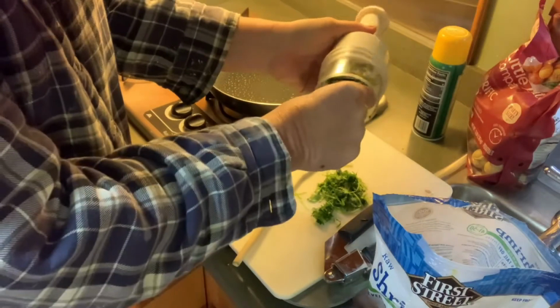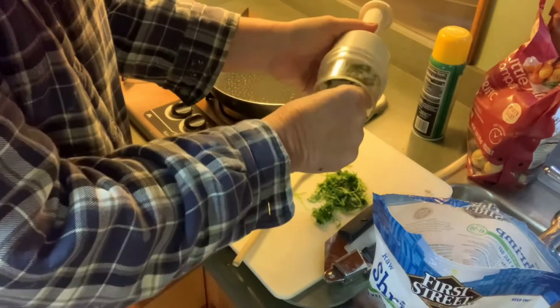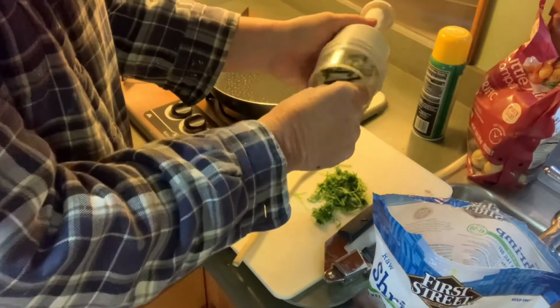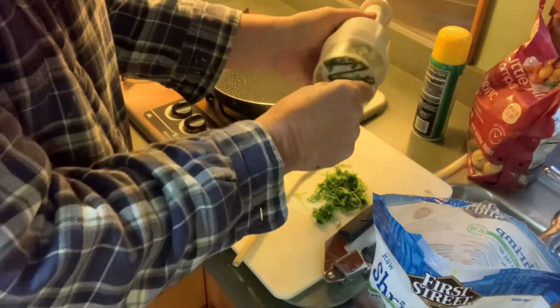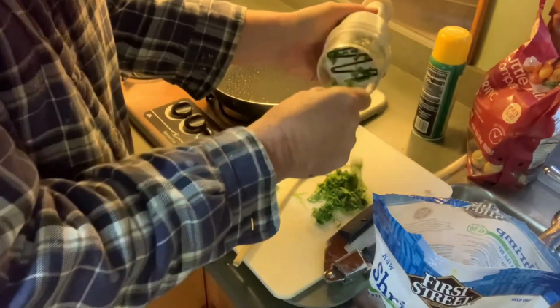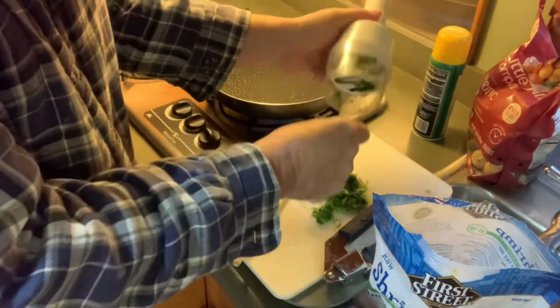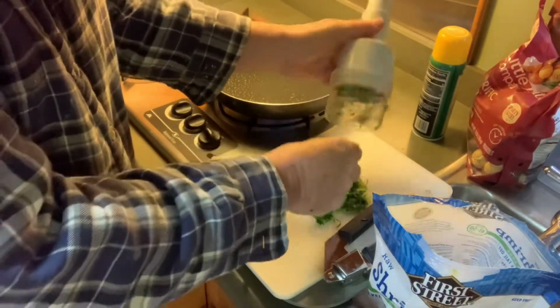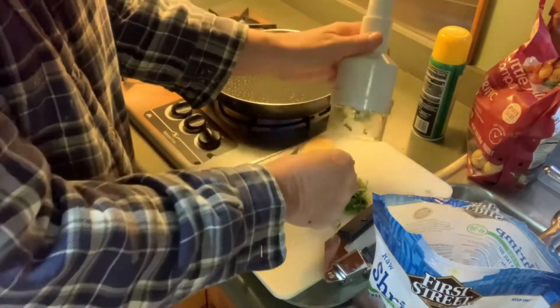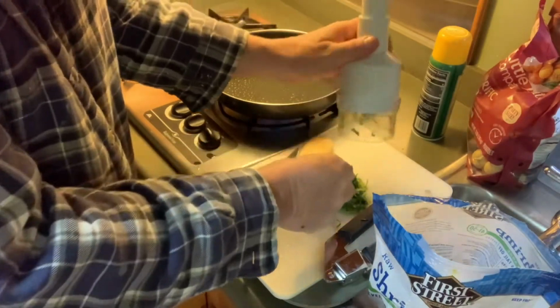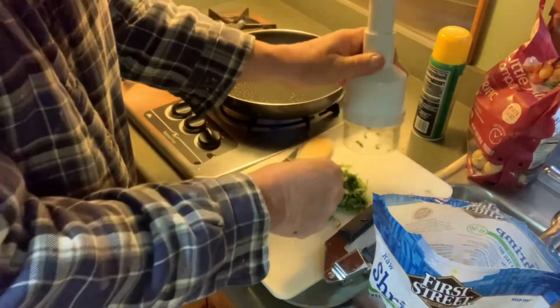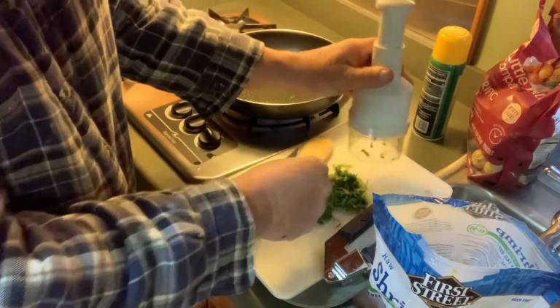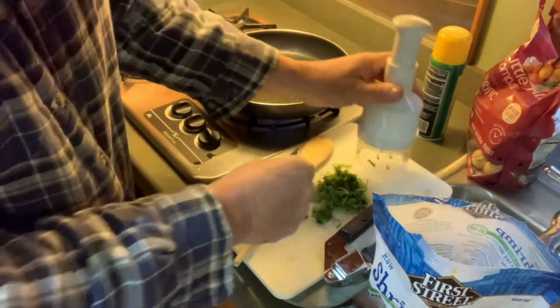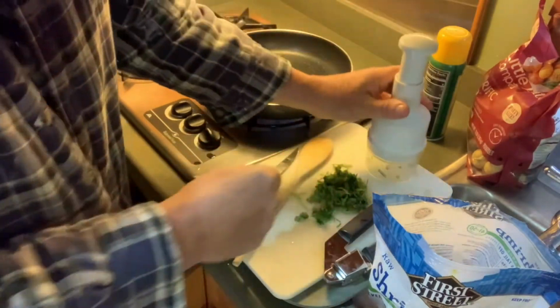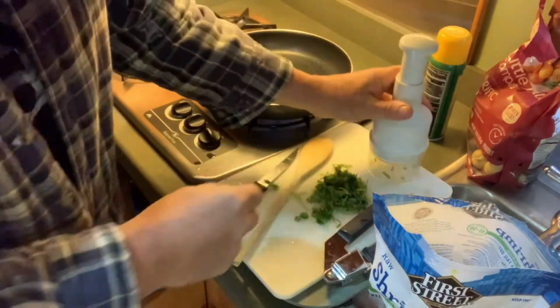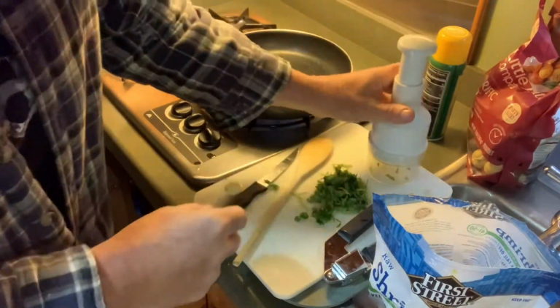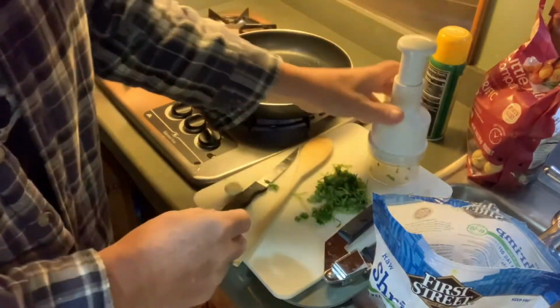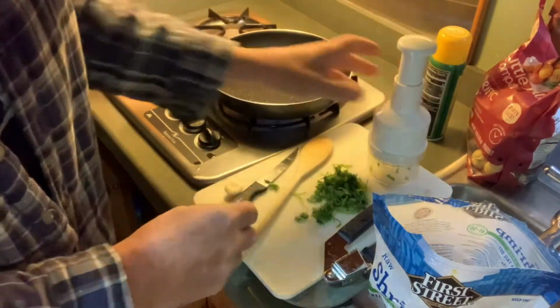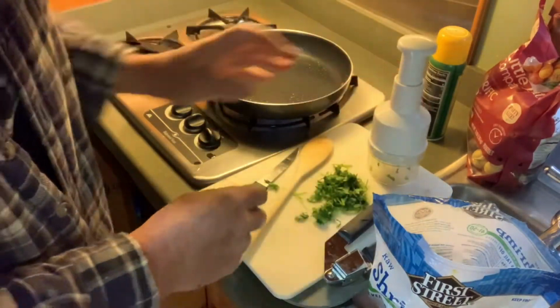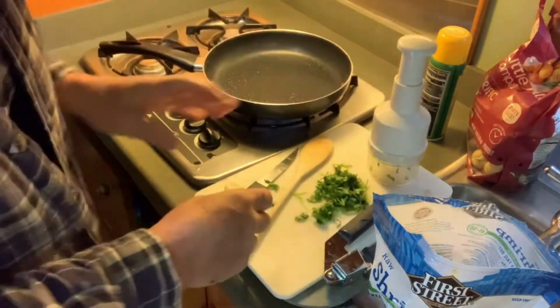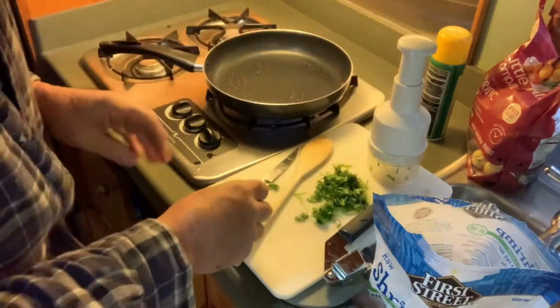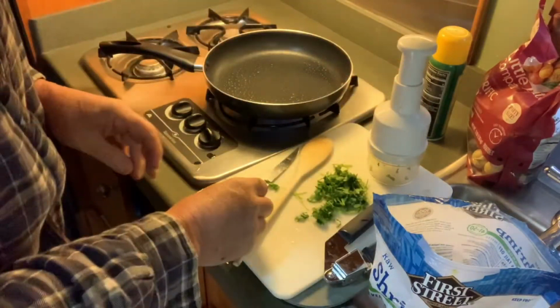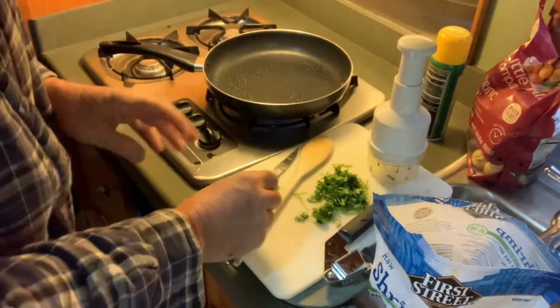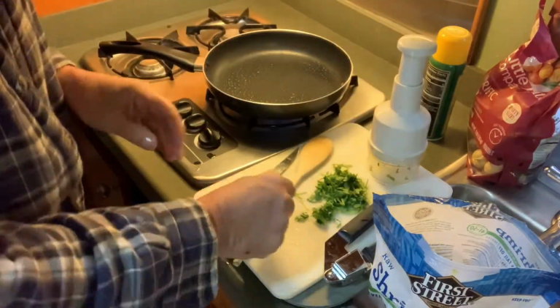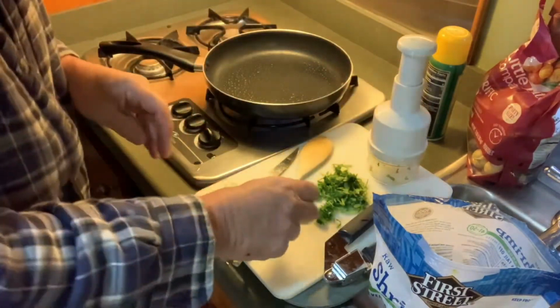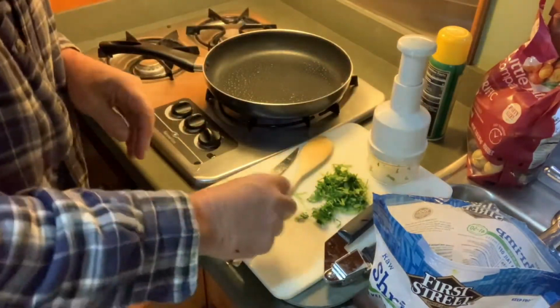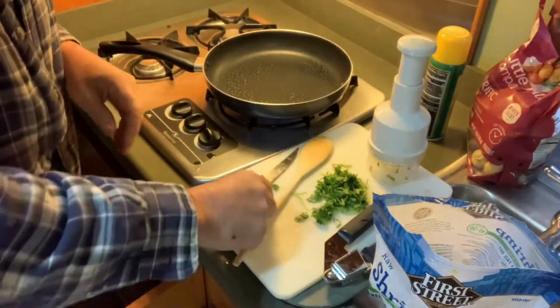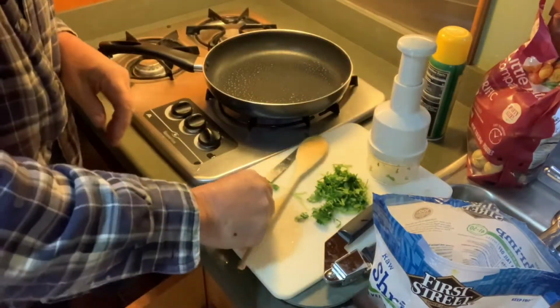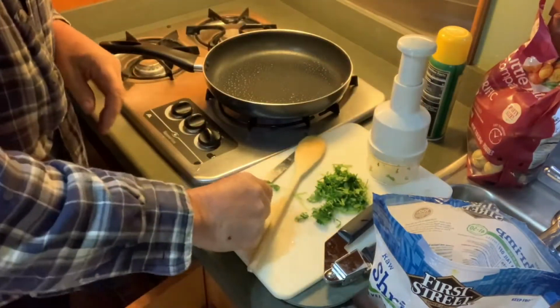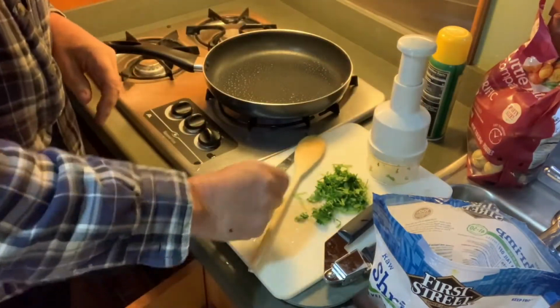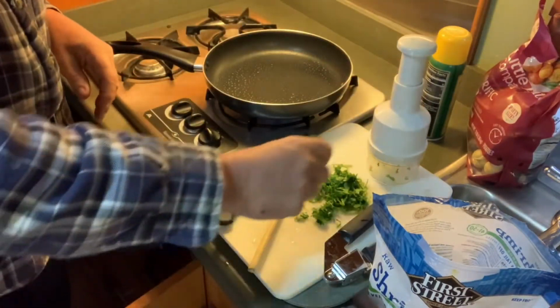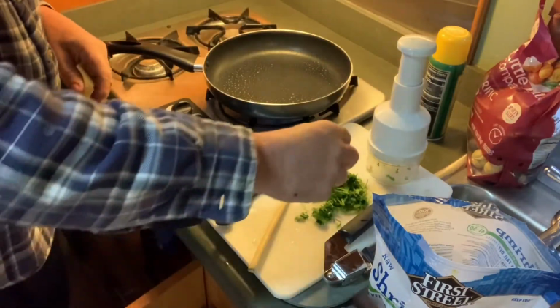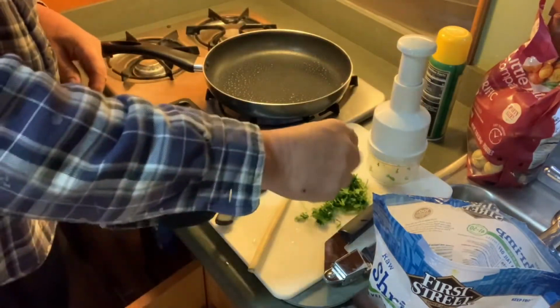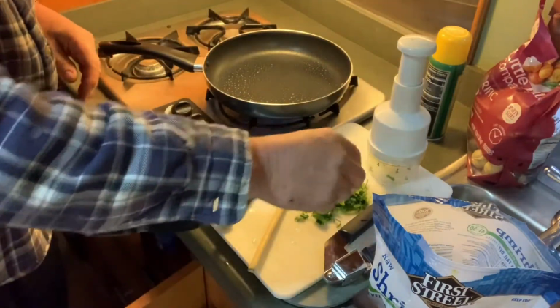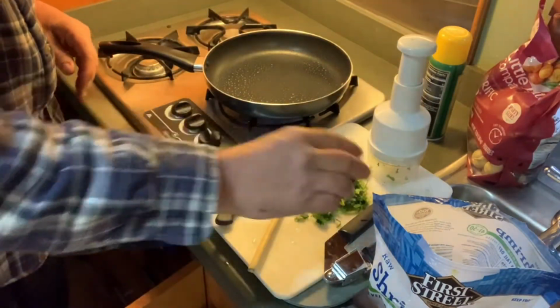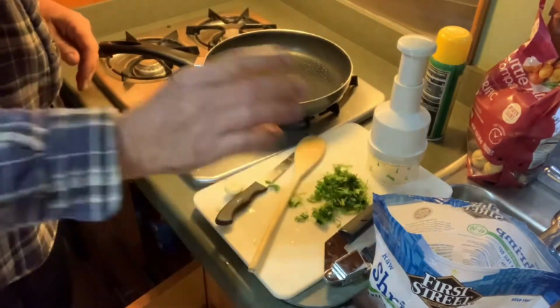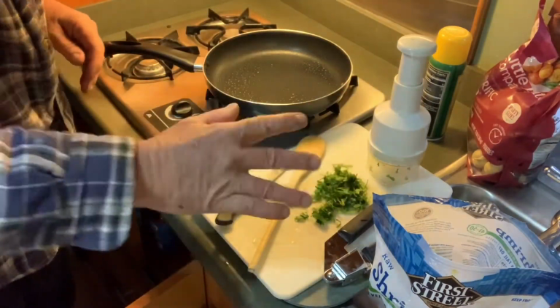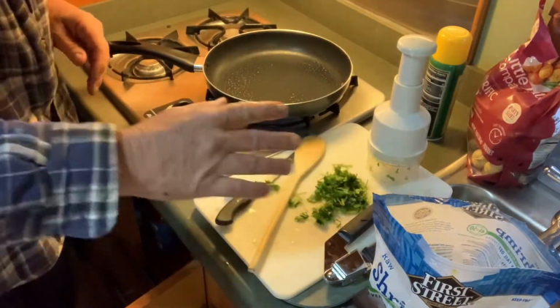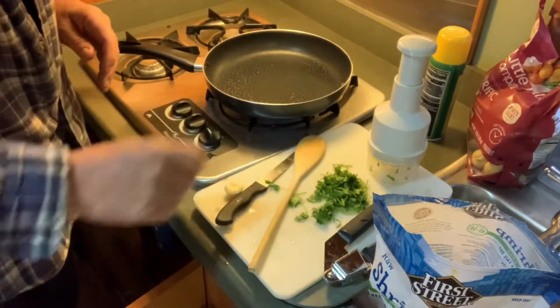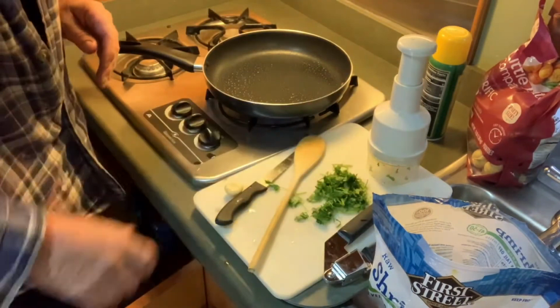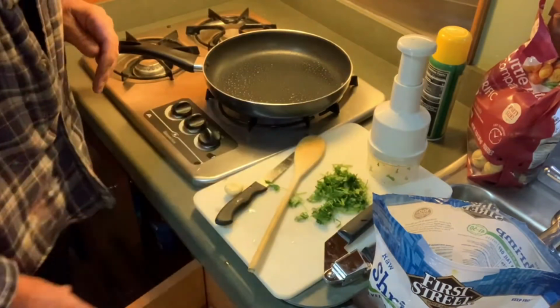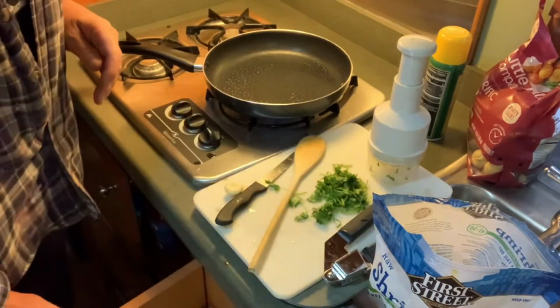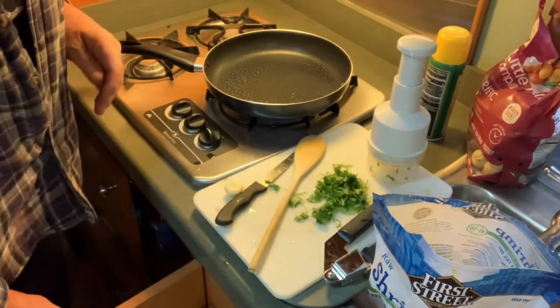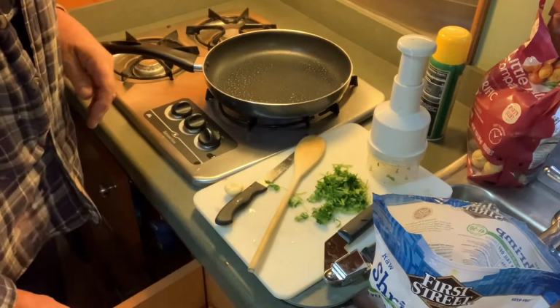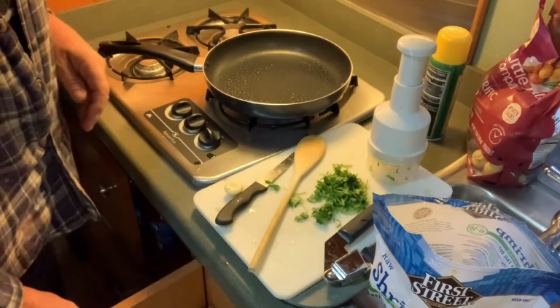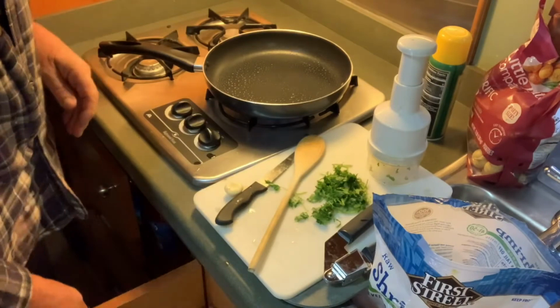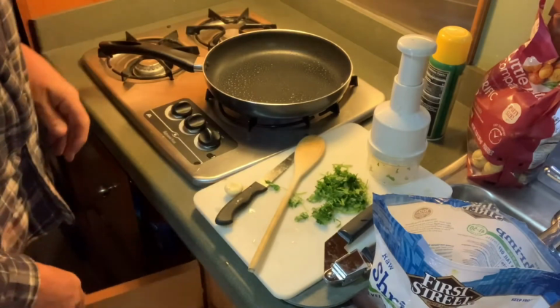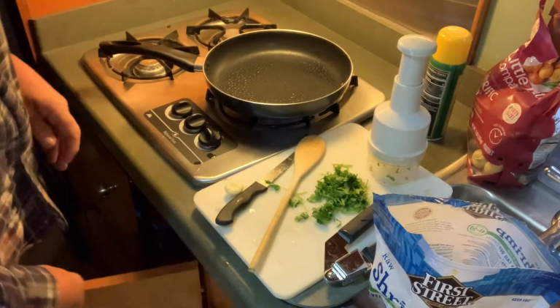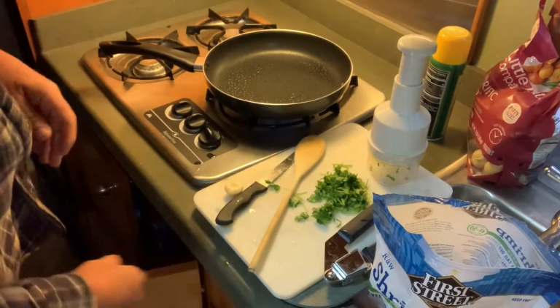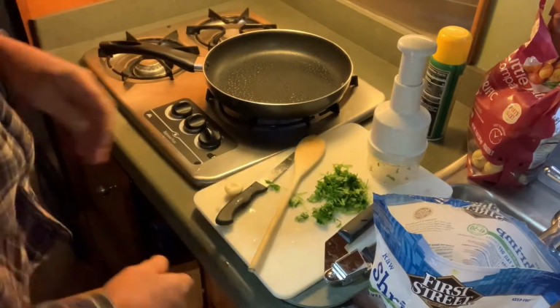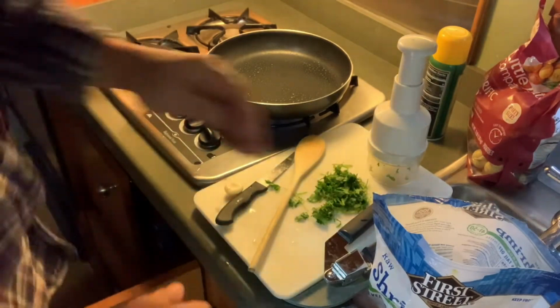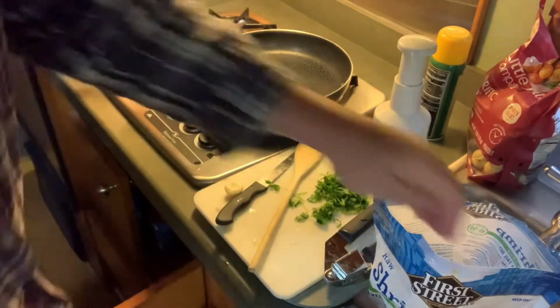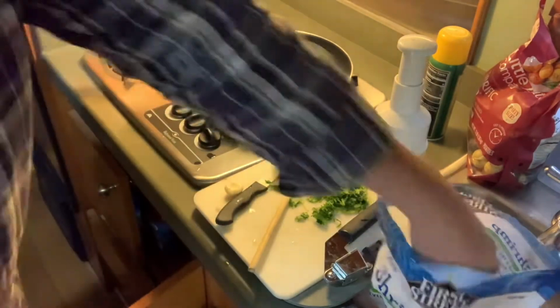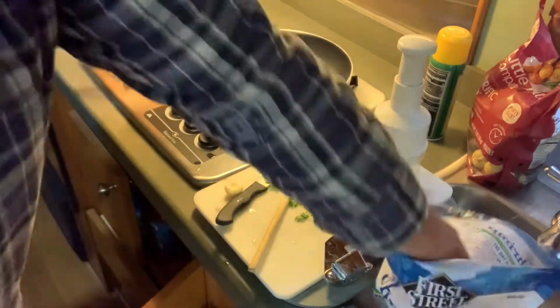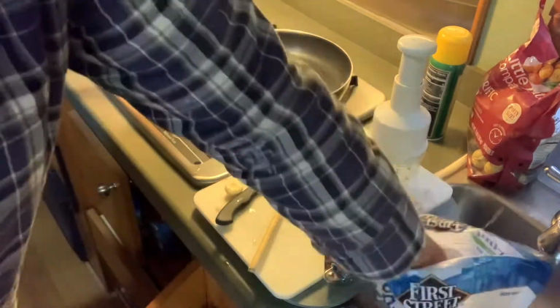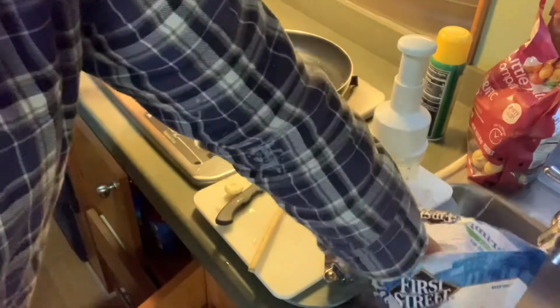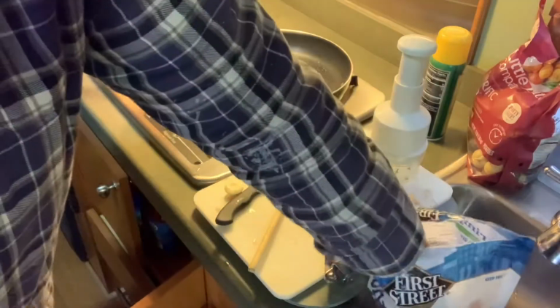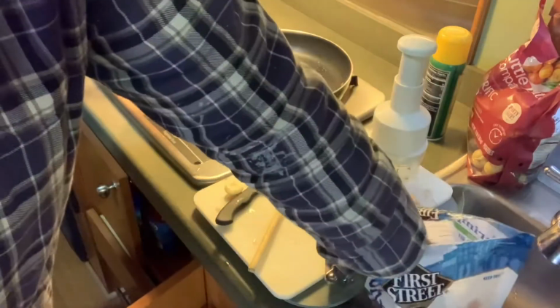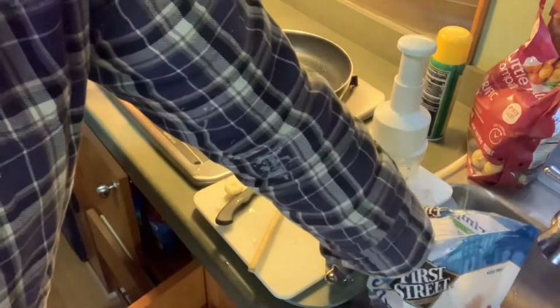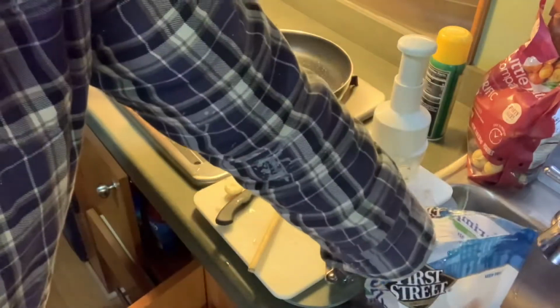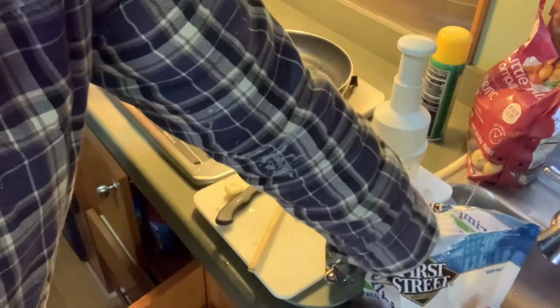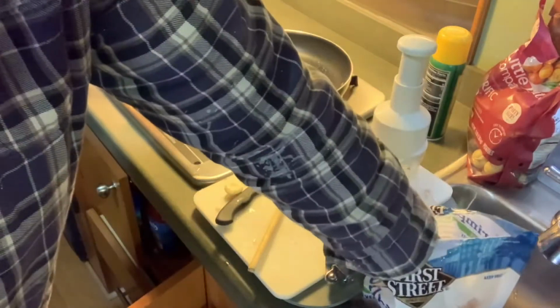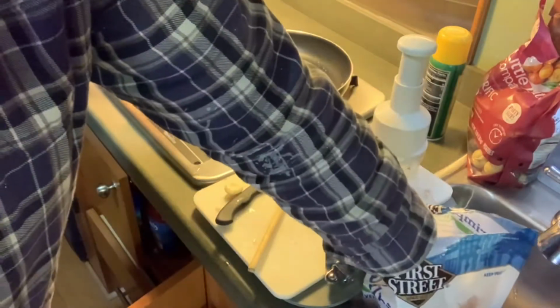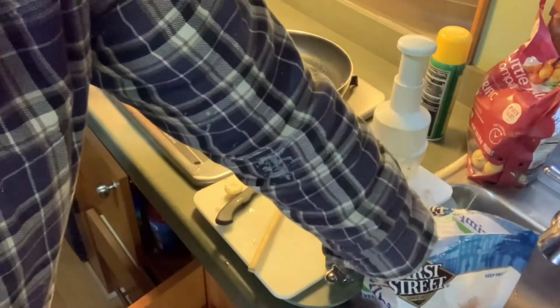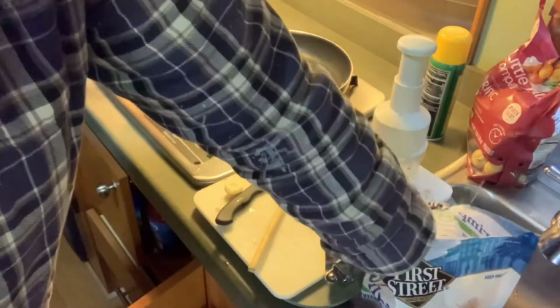We're going to have that, put some garlic, put some seasoning — it's going to be awesome. Got my garlic press here. Let's throw on some shrimp, shall we?